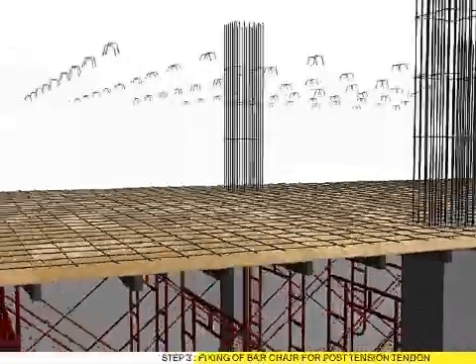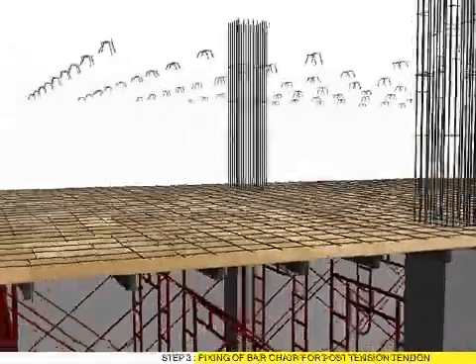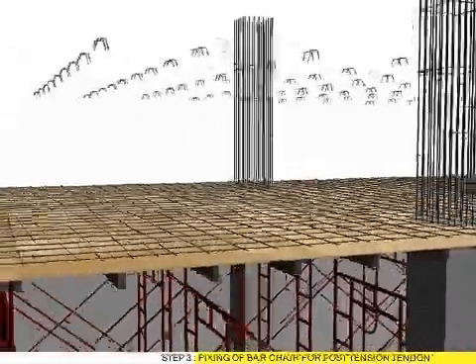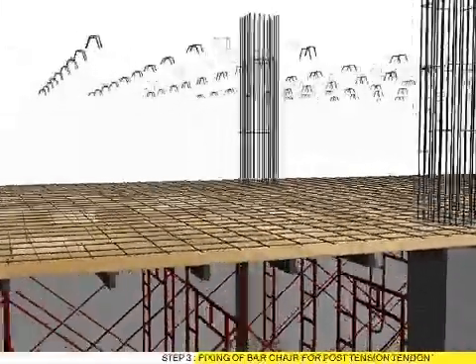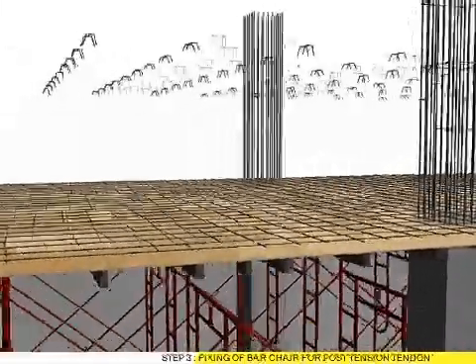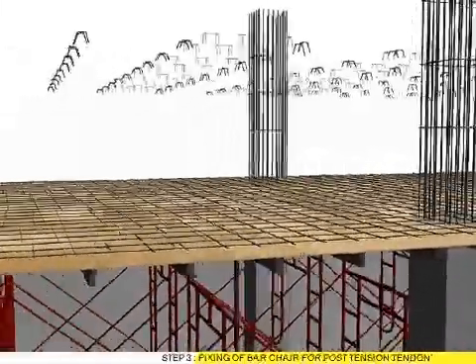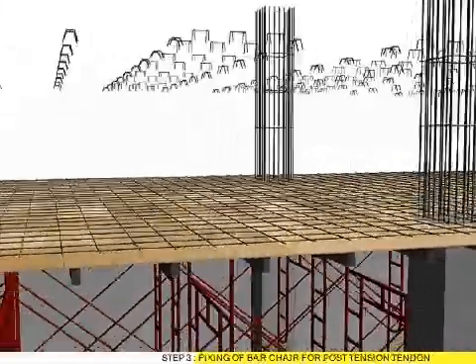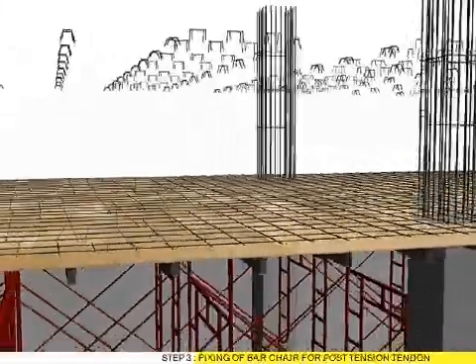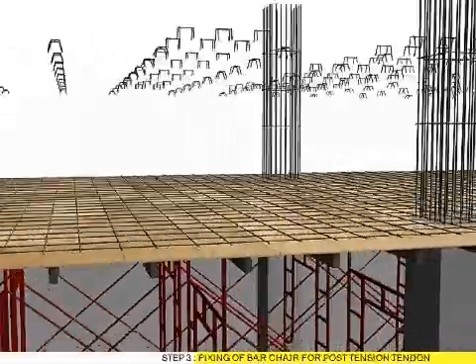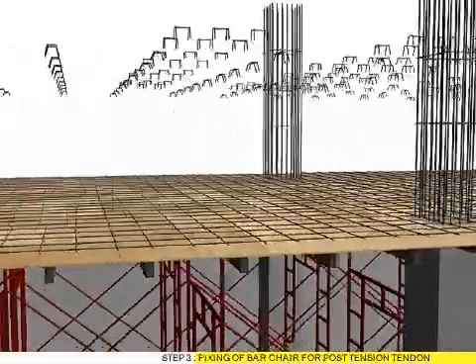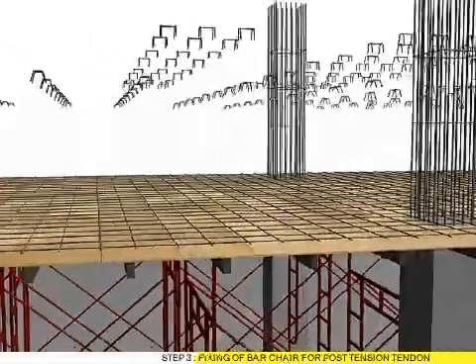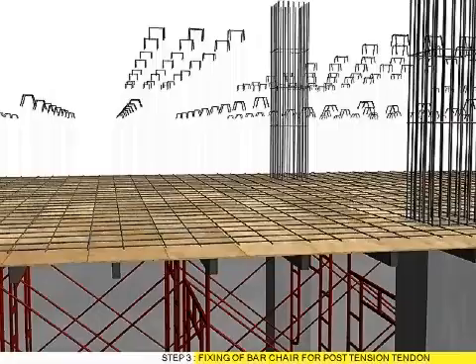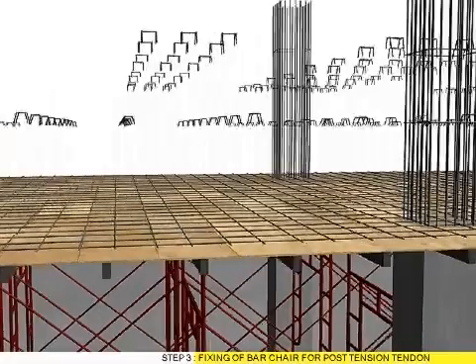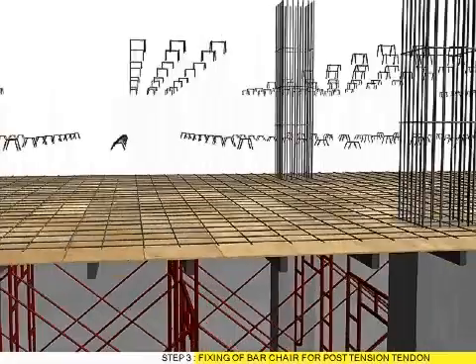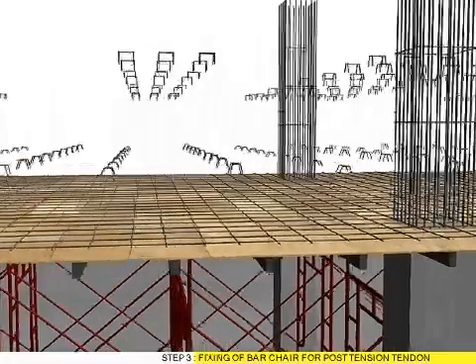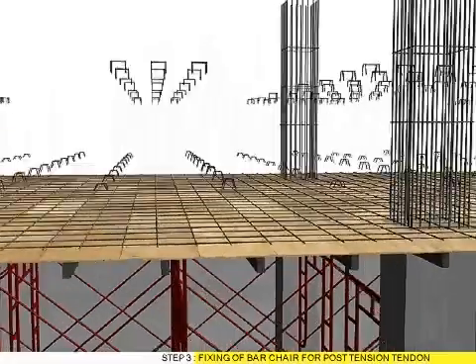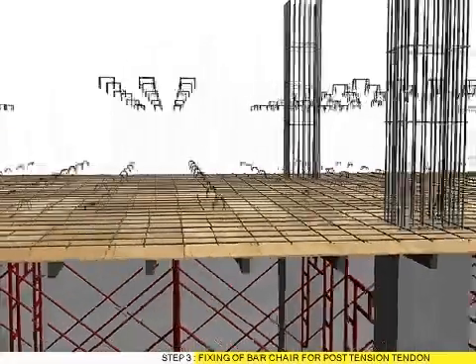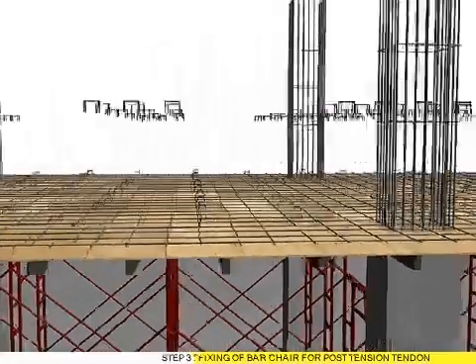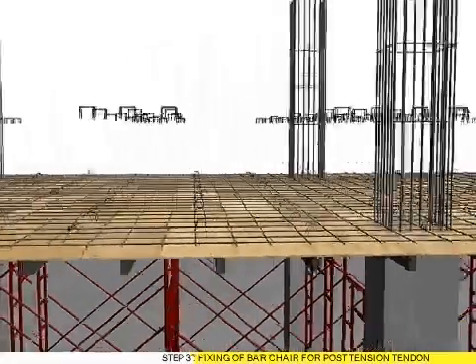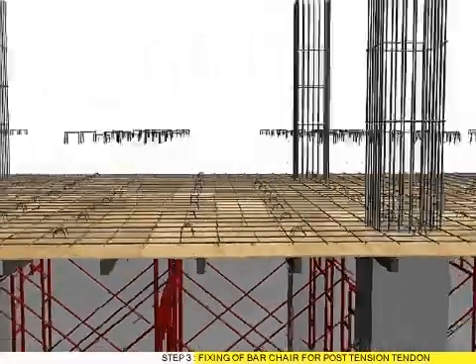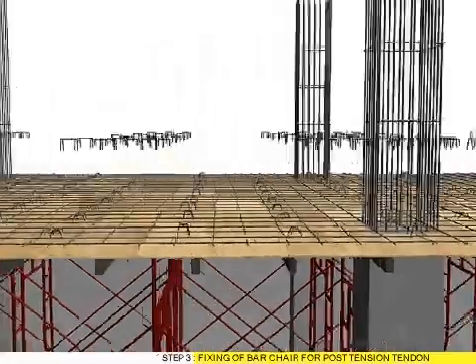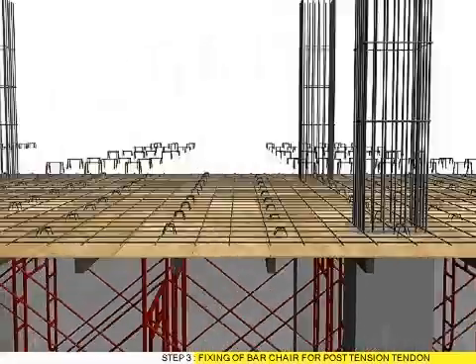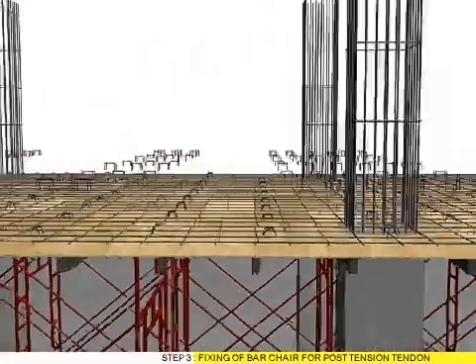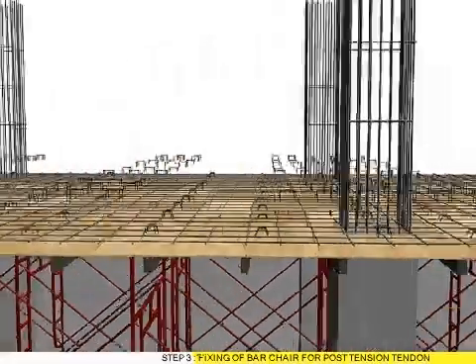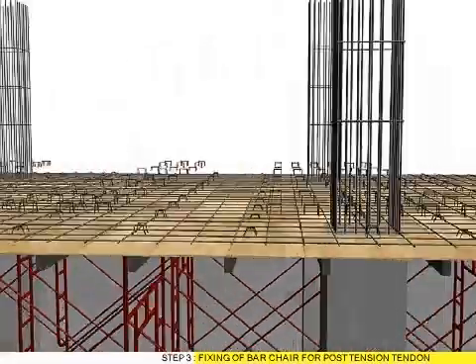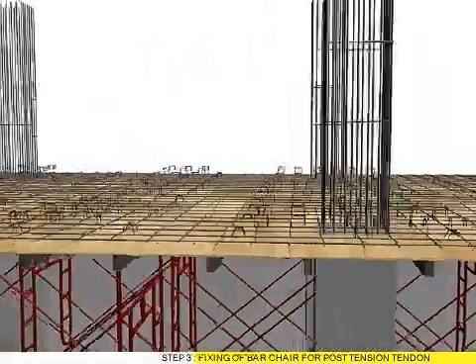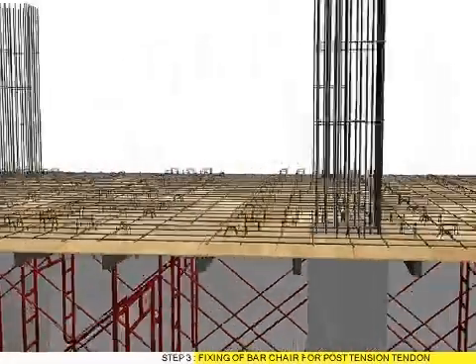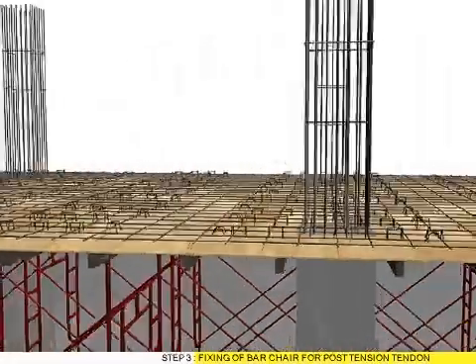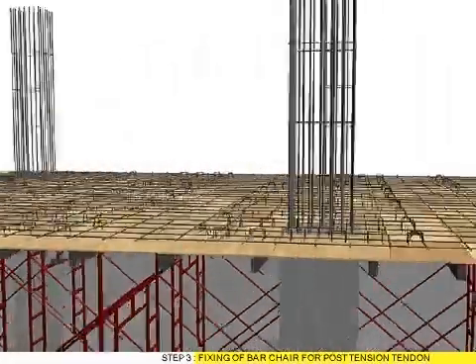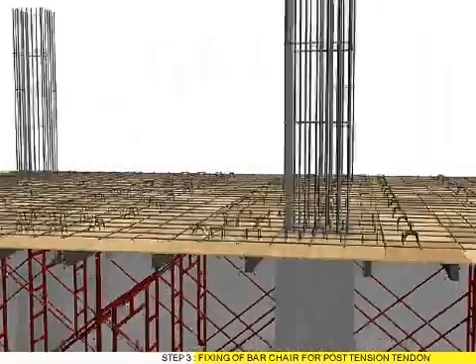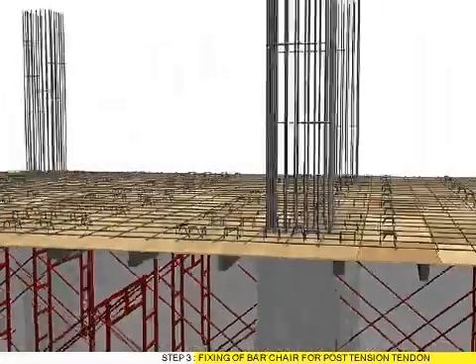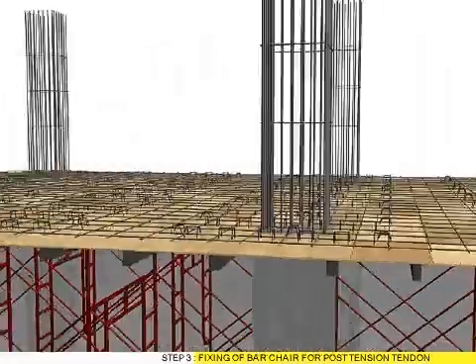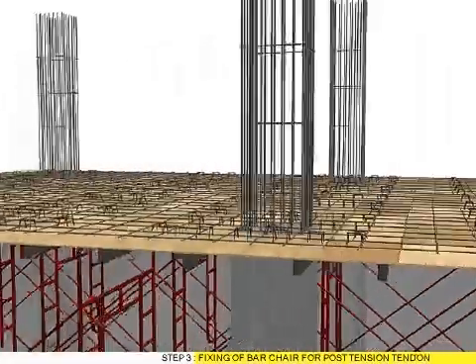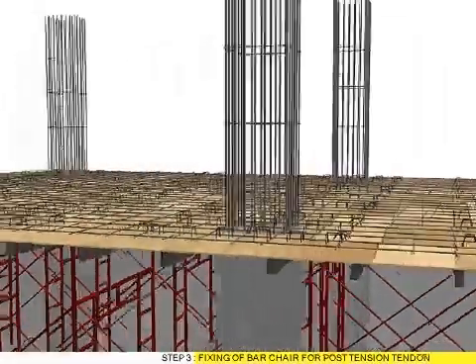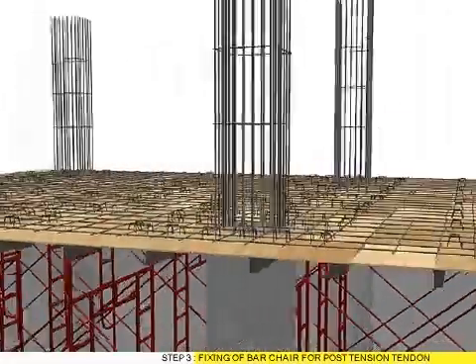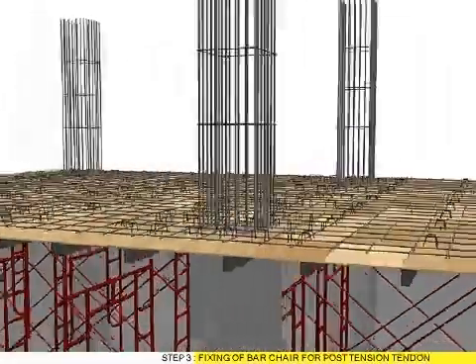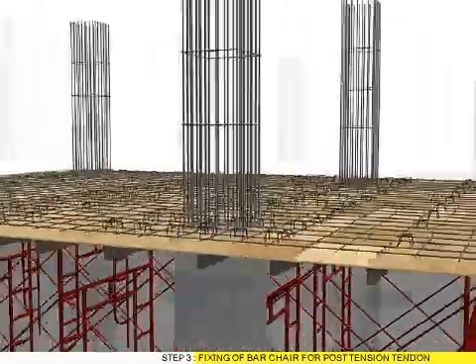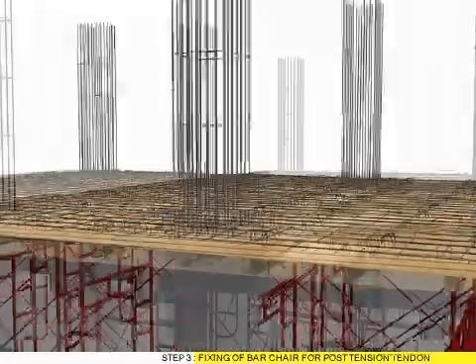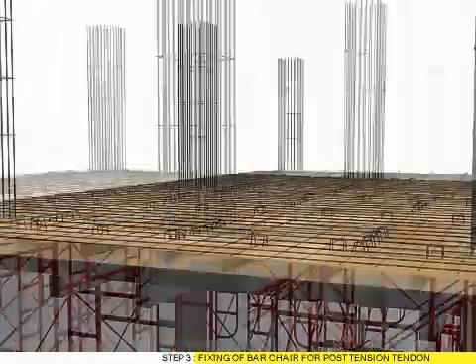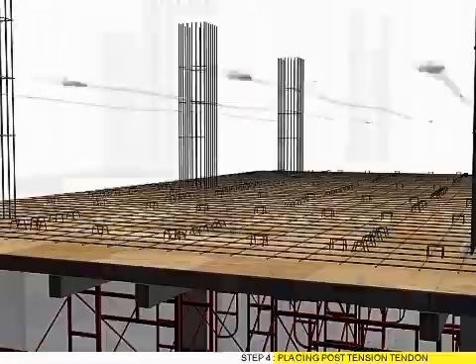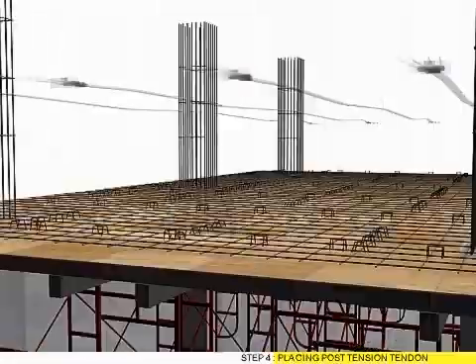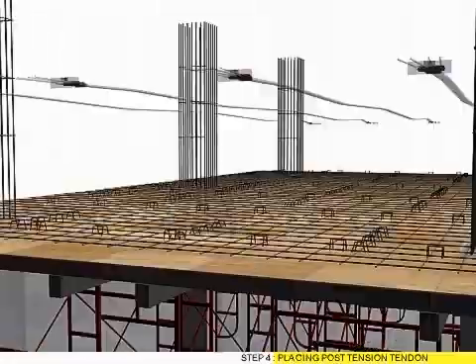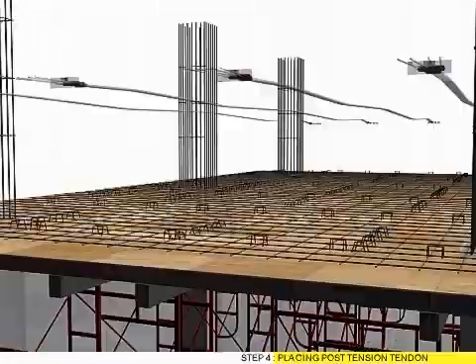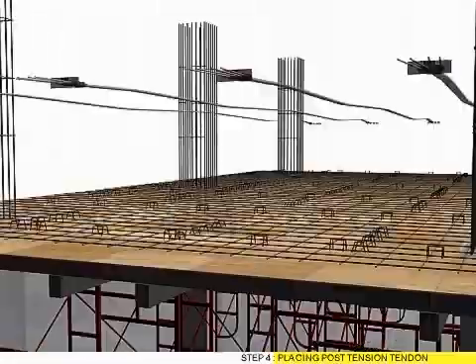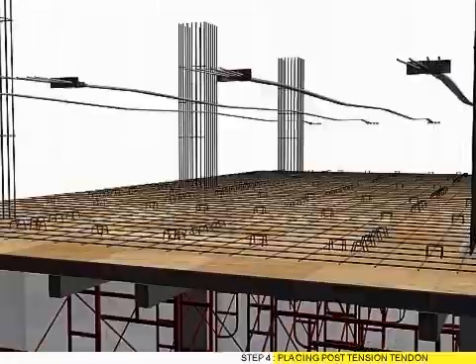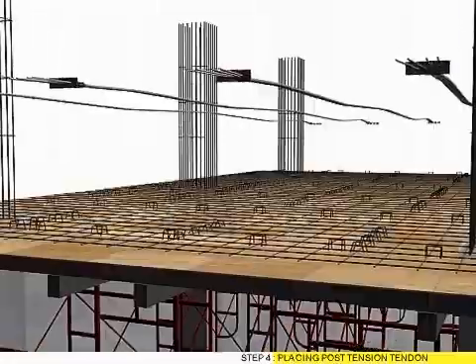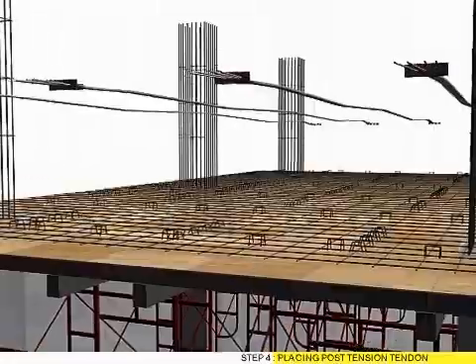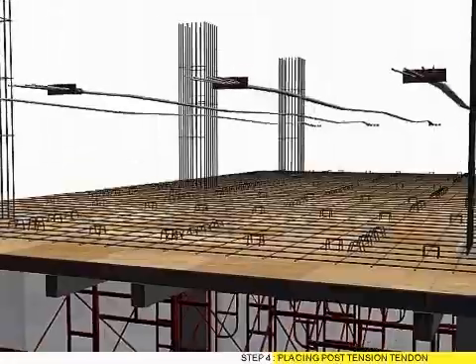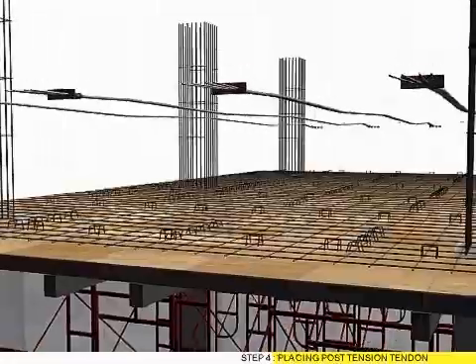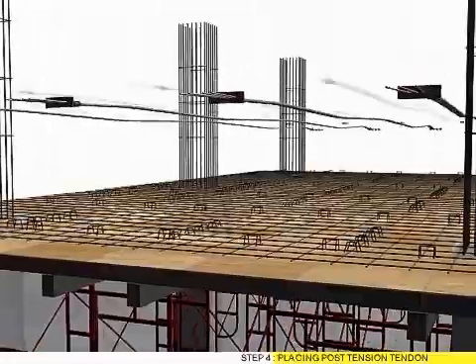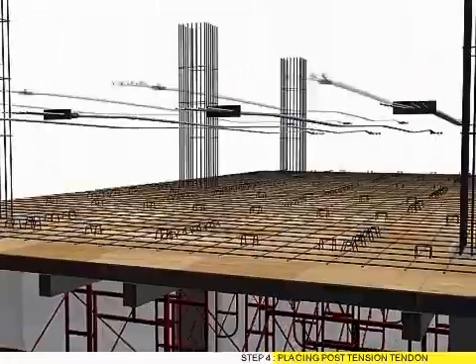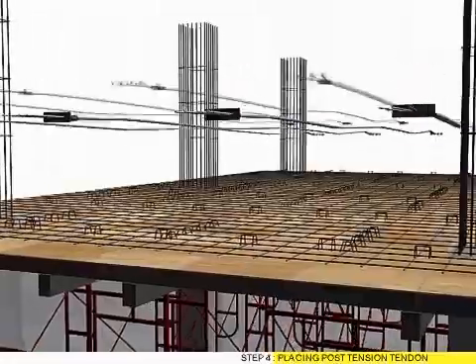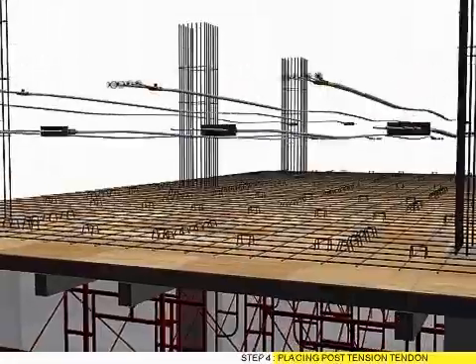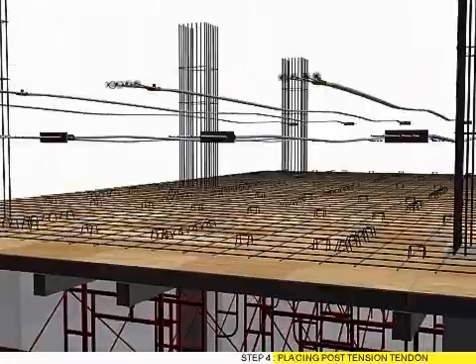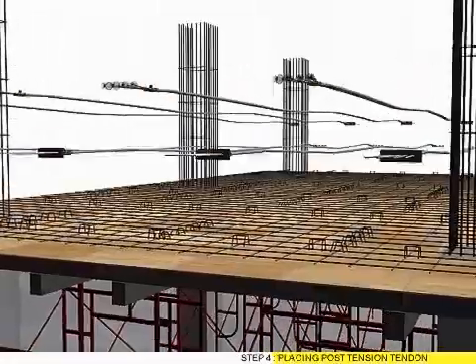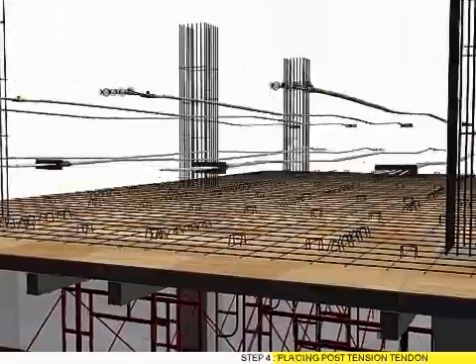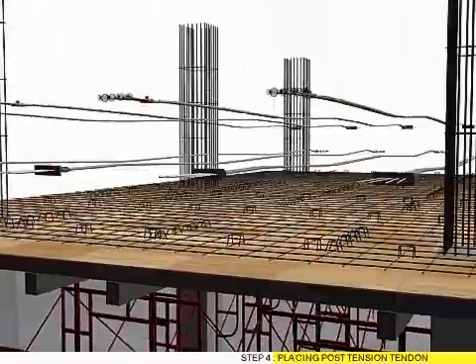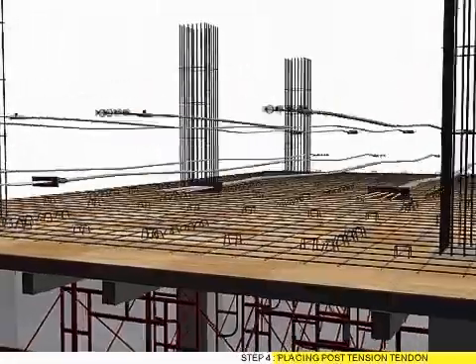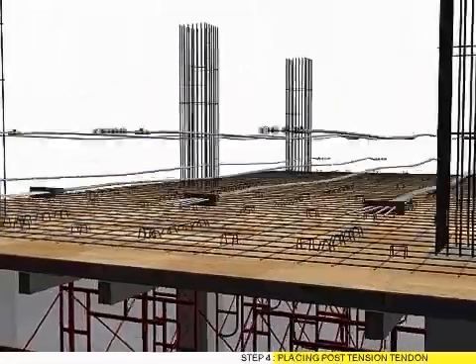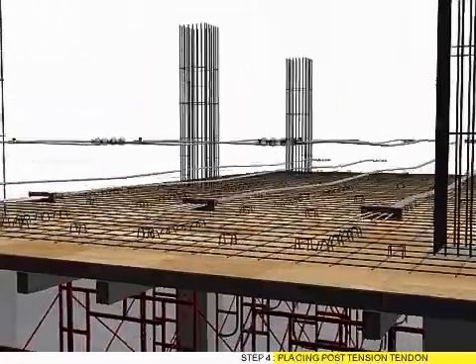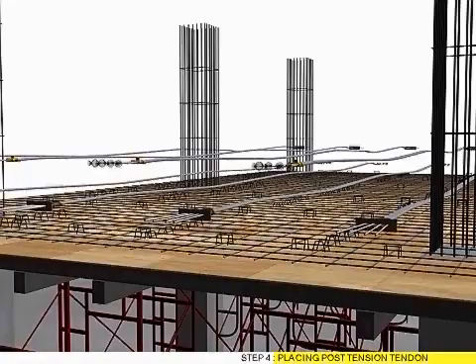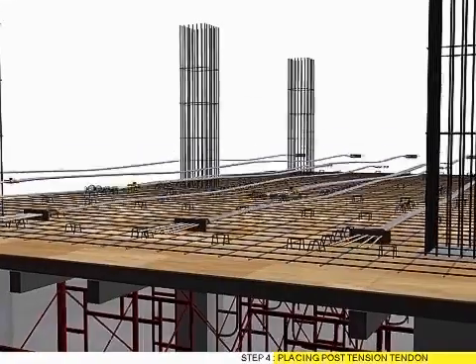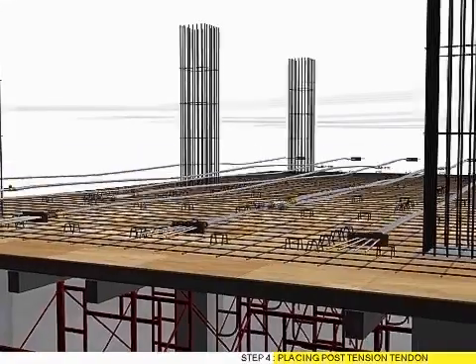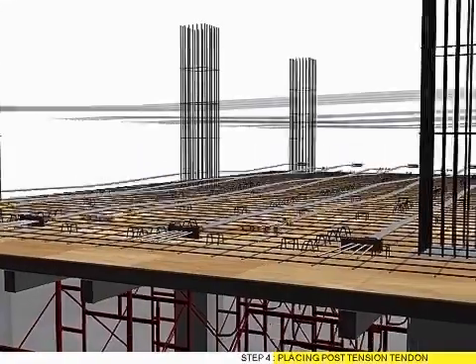Step 4: Fixing of bar chair for post tension tendon. Step 5: Placing post tension tendon.